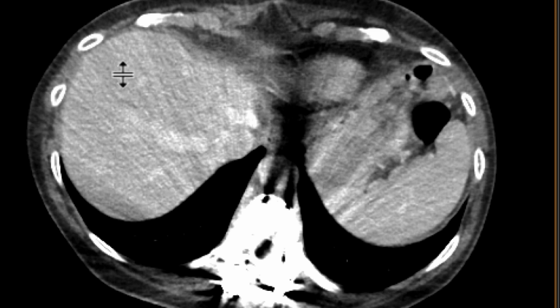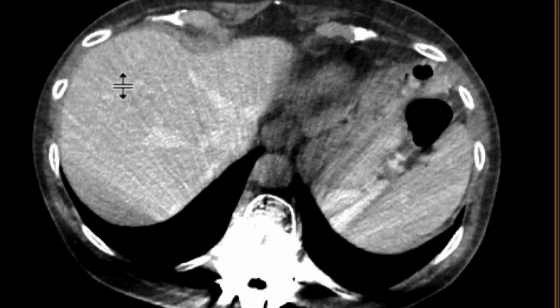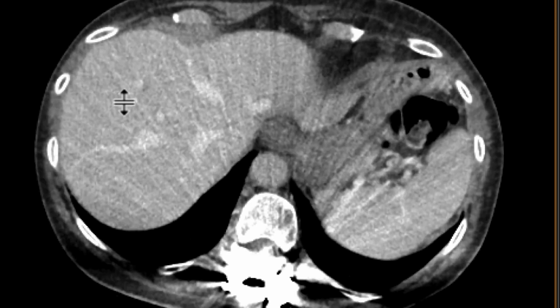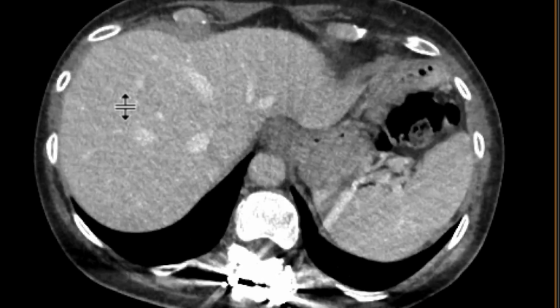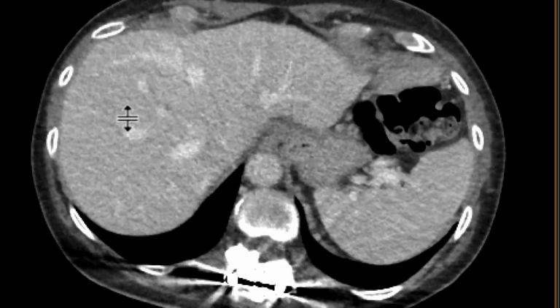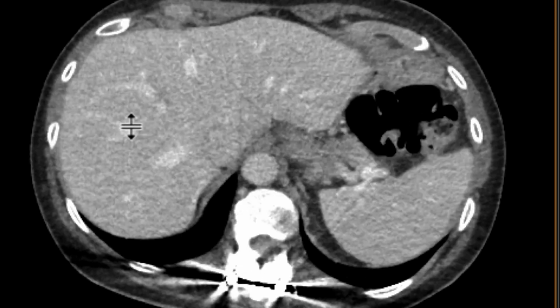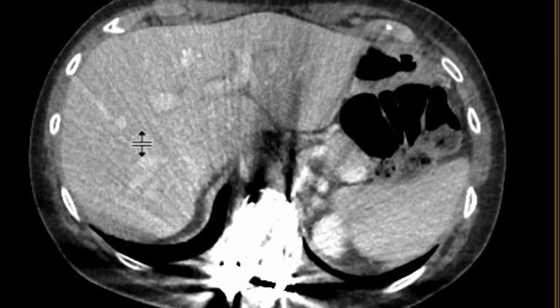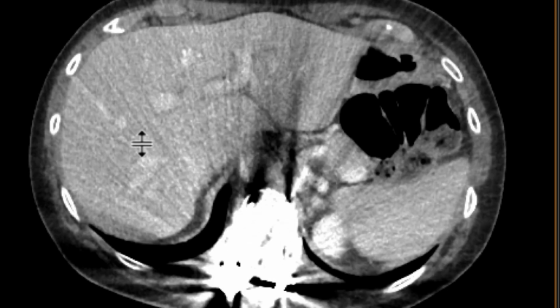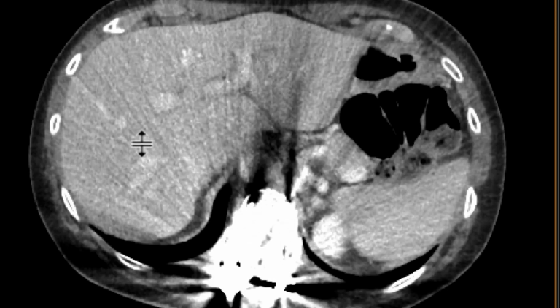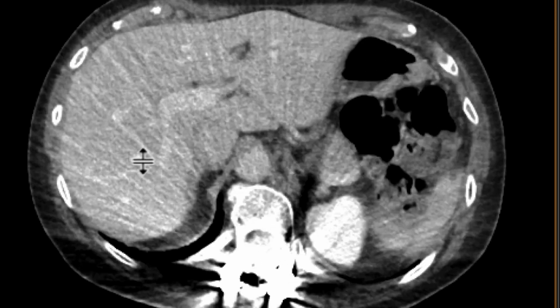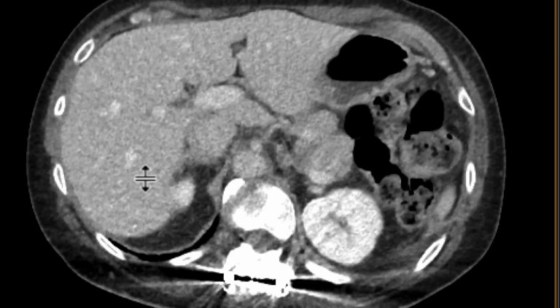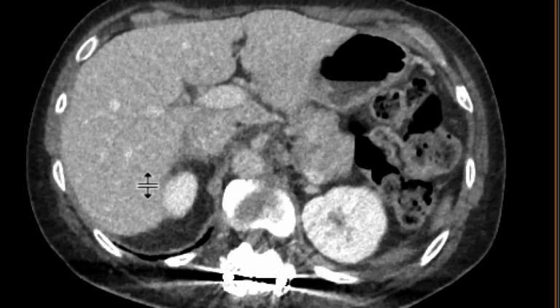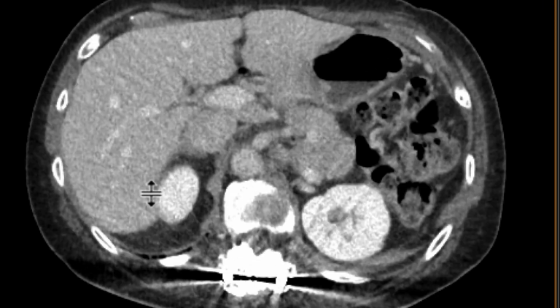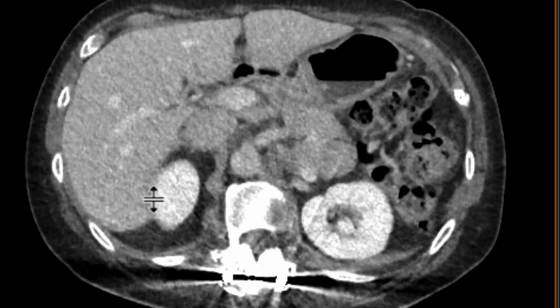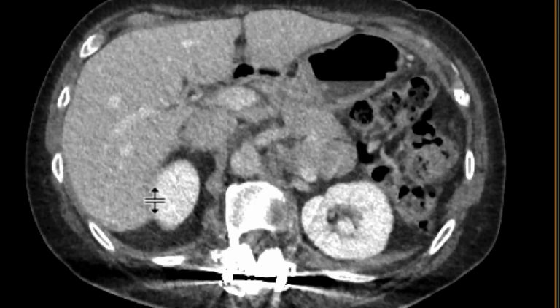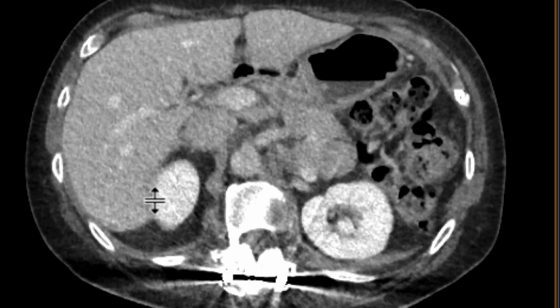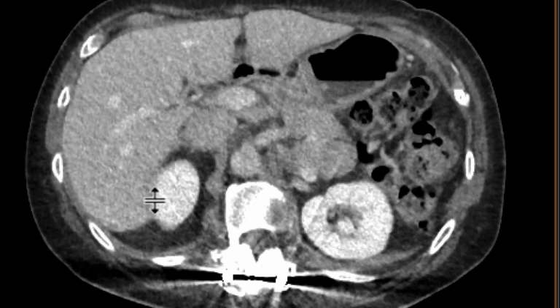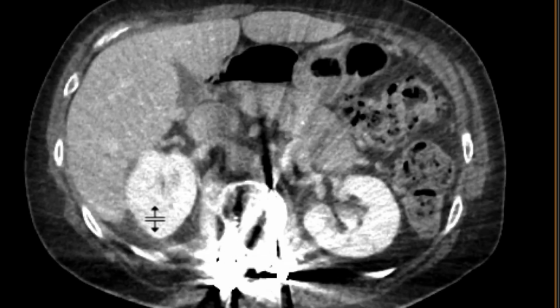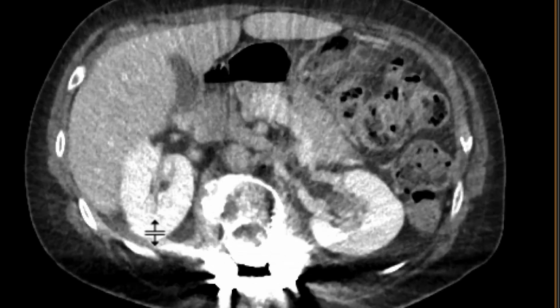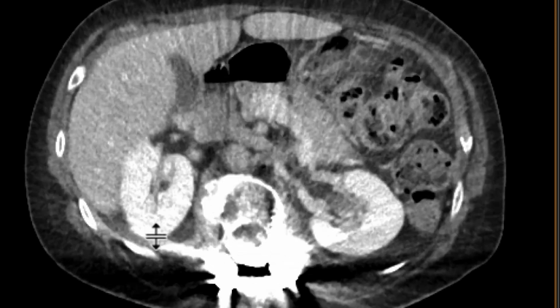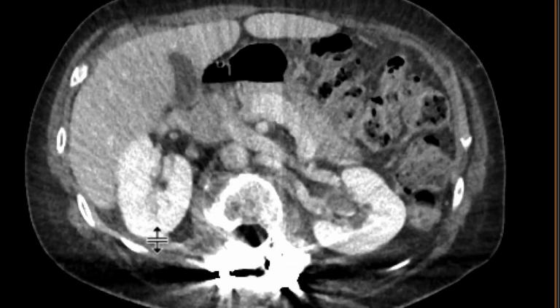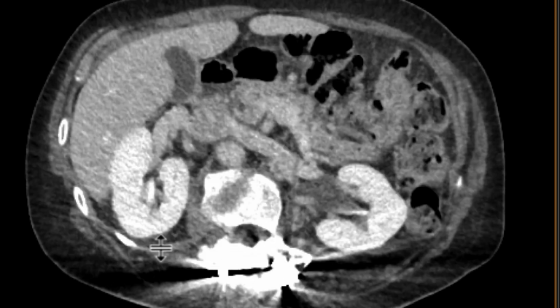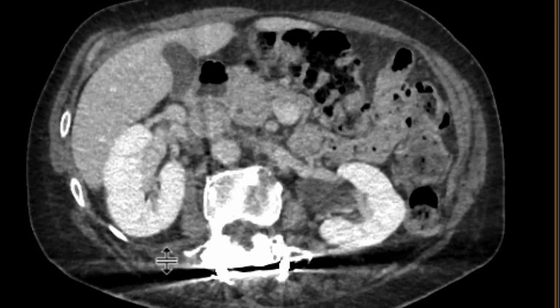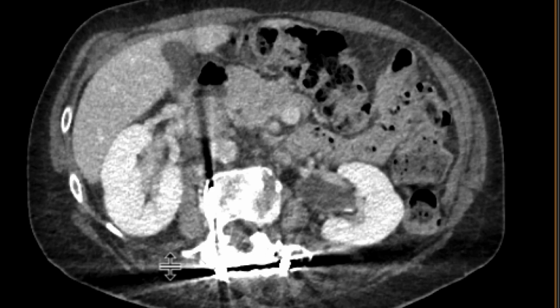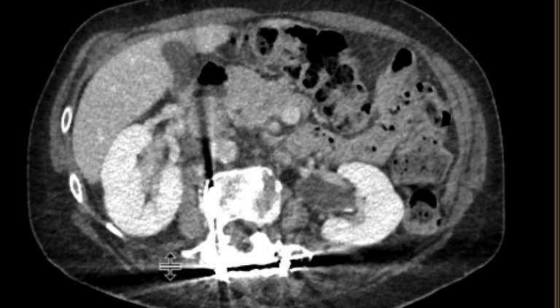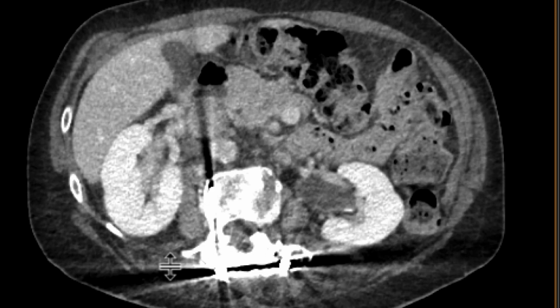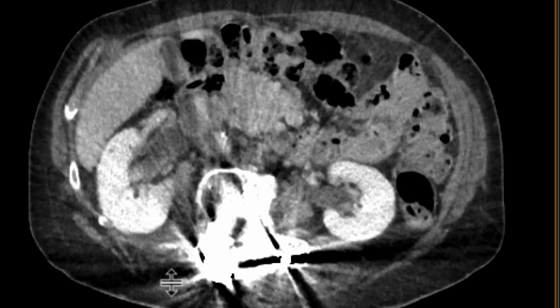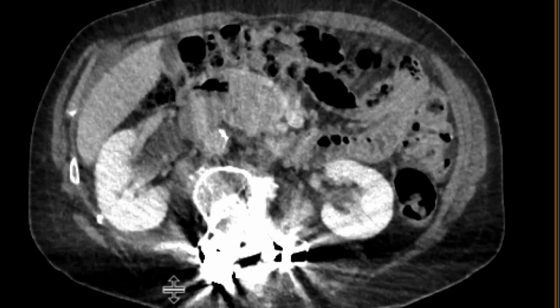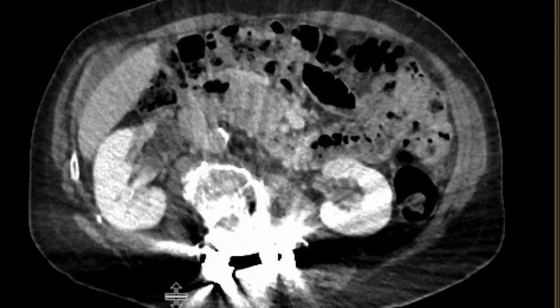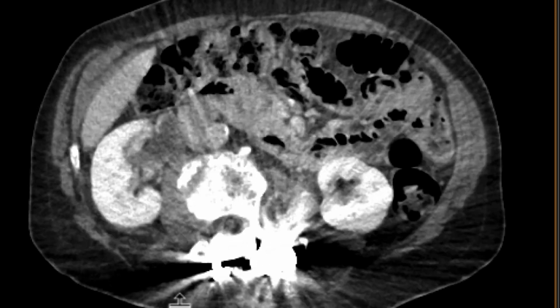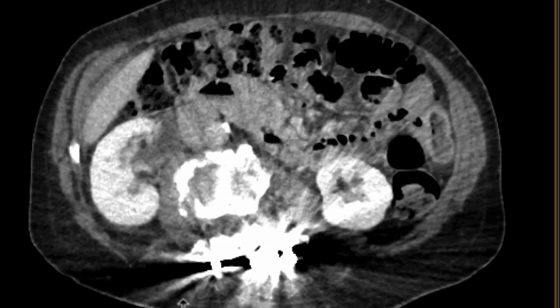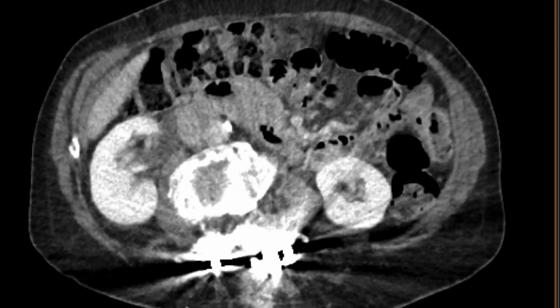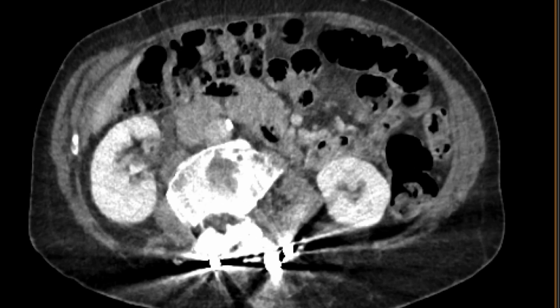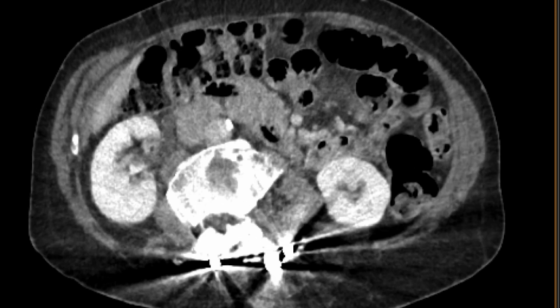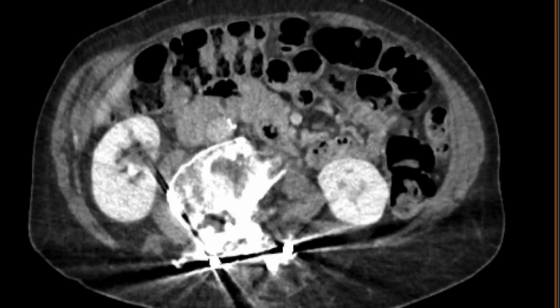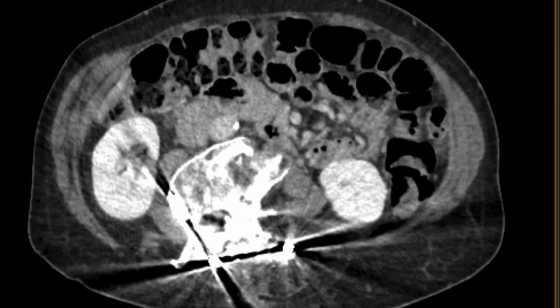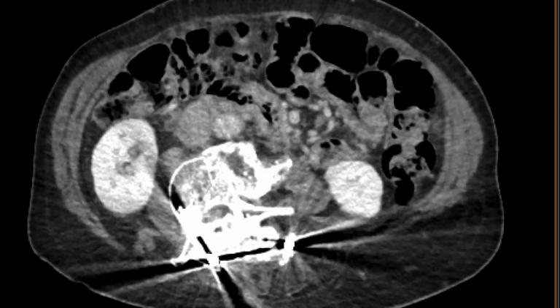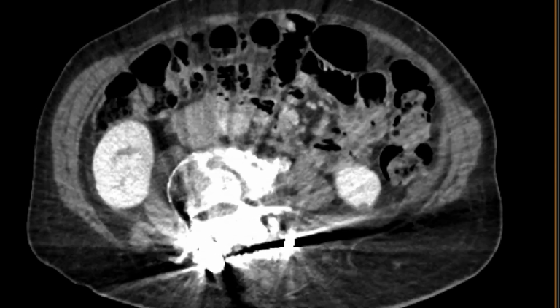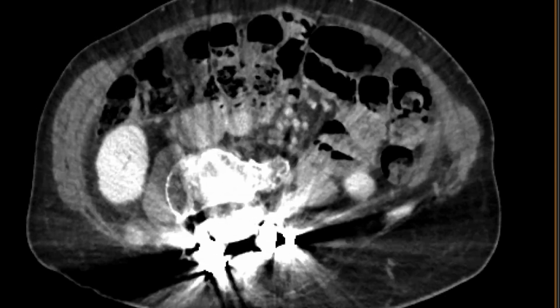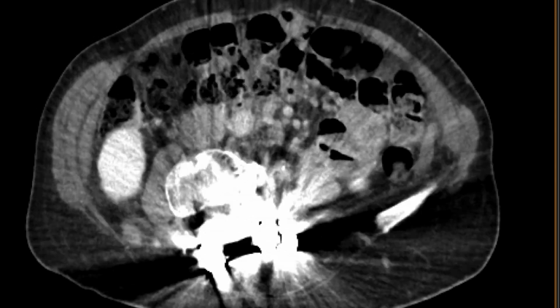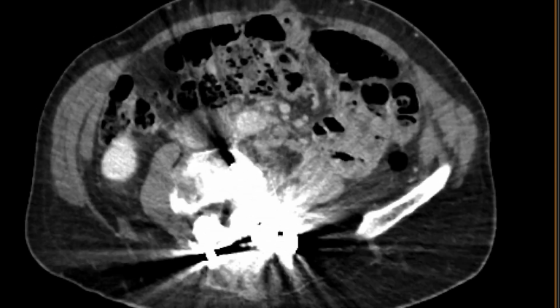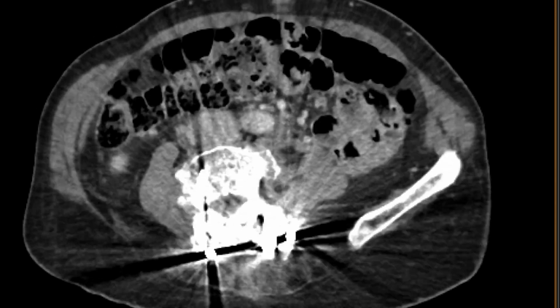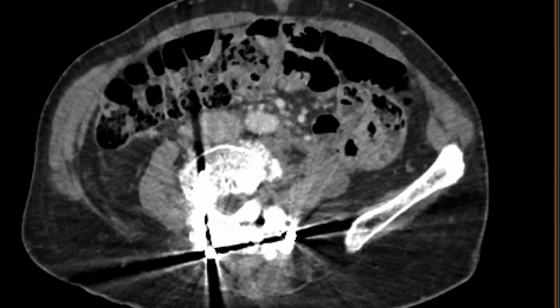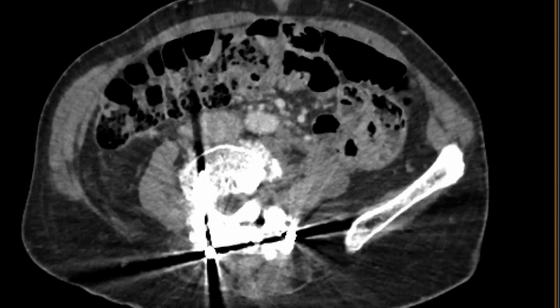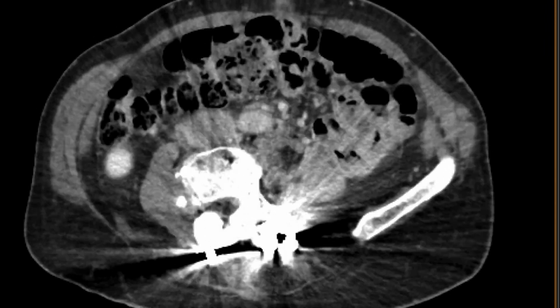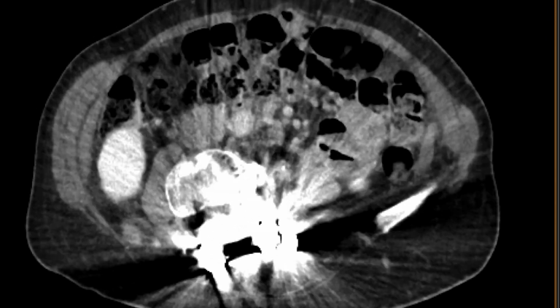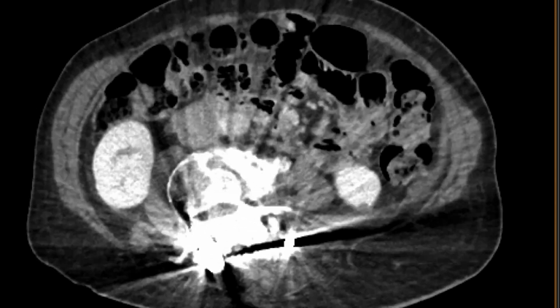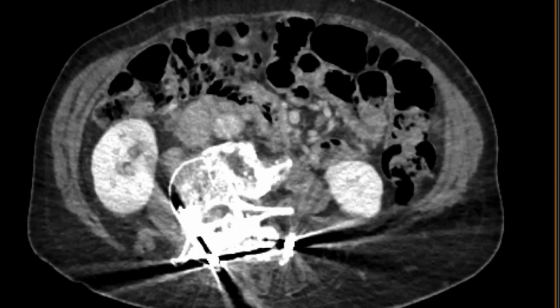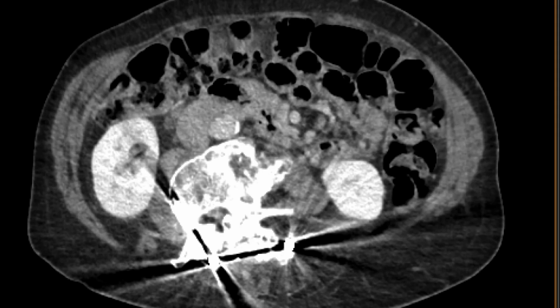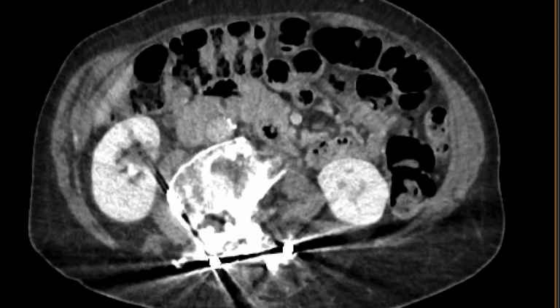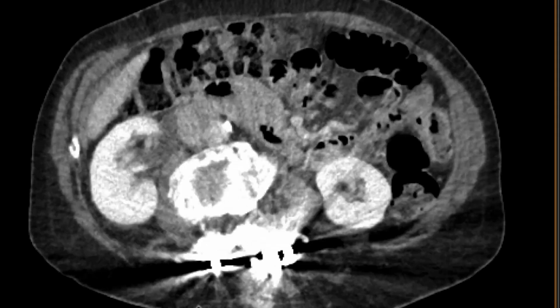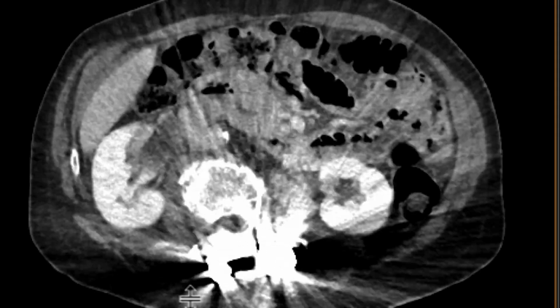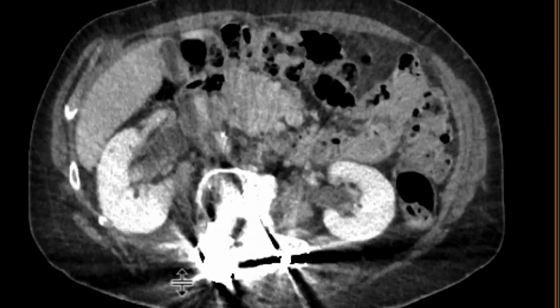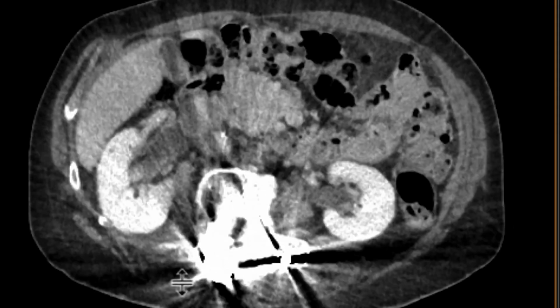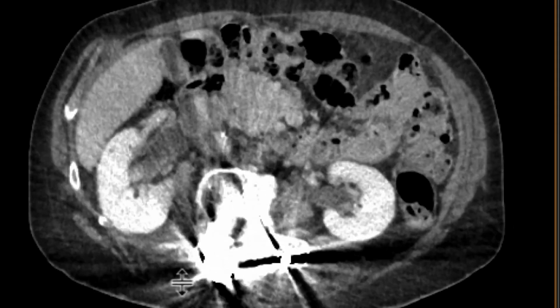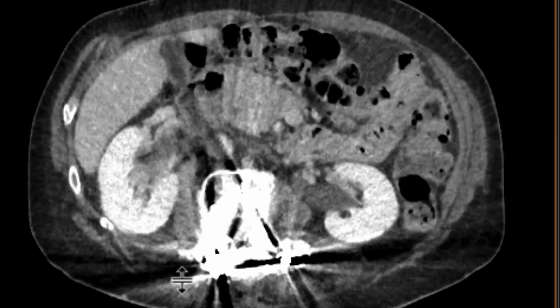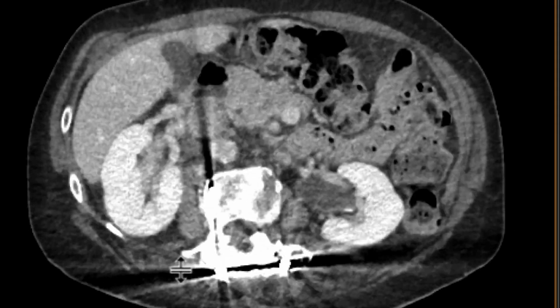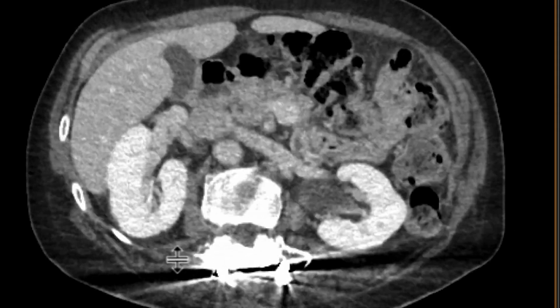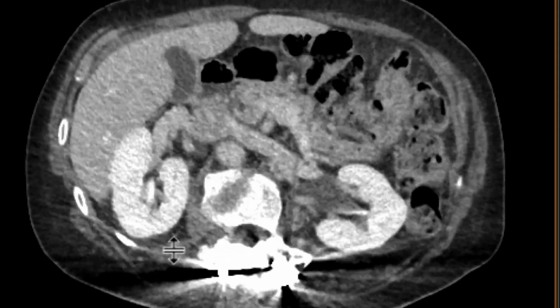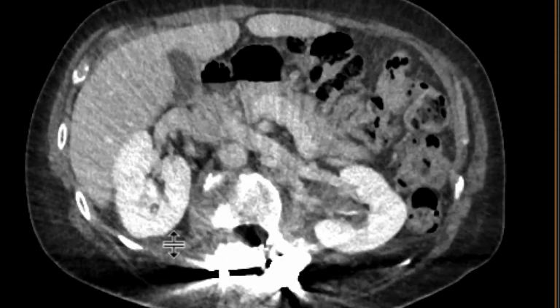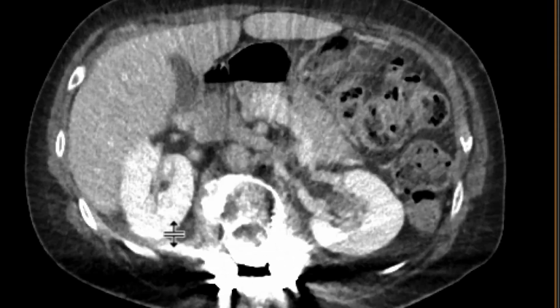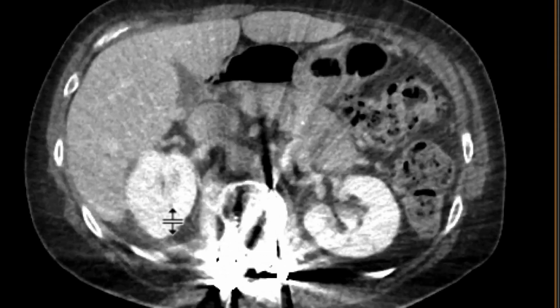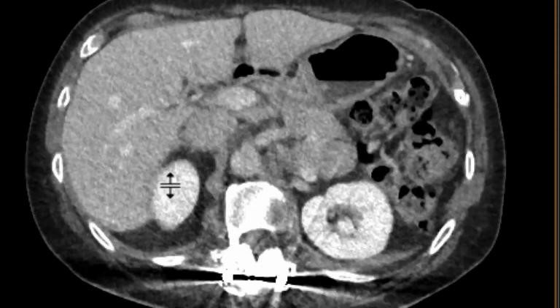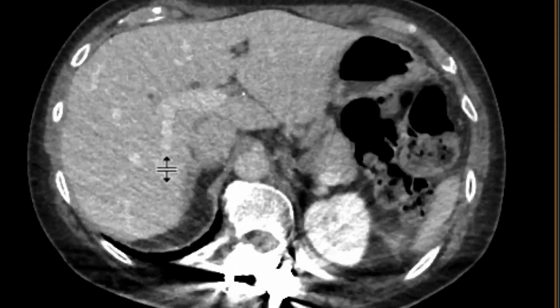When we look at the nephrographic phase, again there's artifact, but no real masses of concern that we can pick up within the kidneys.